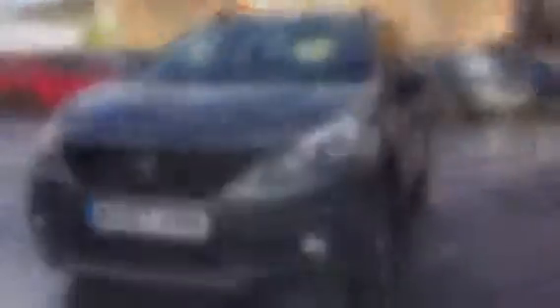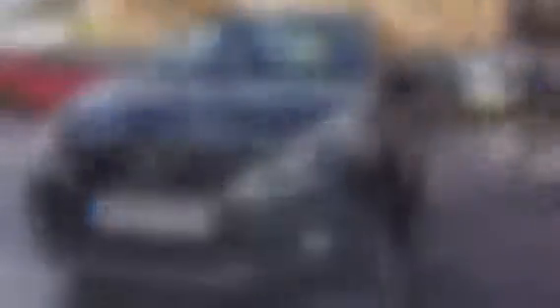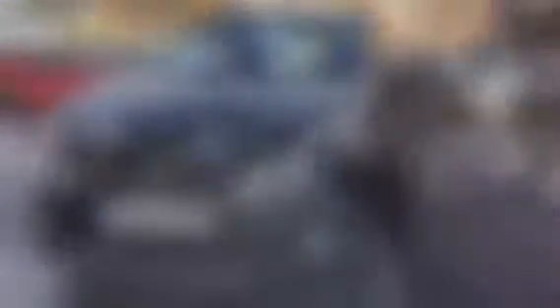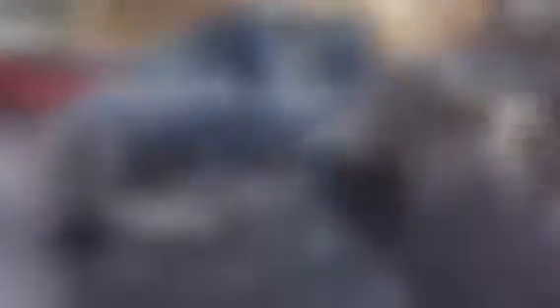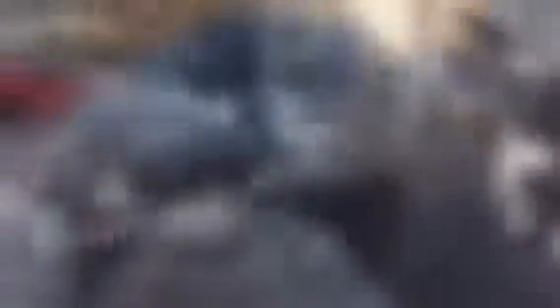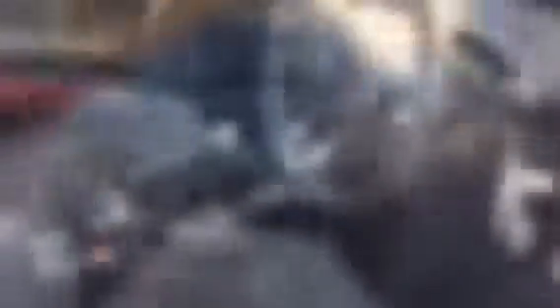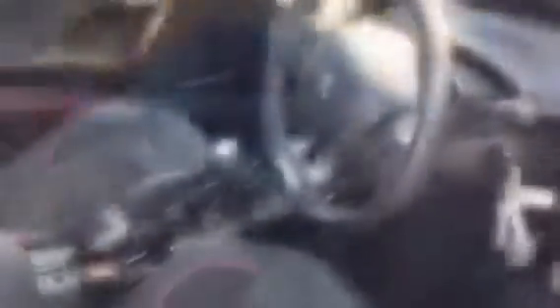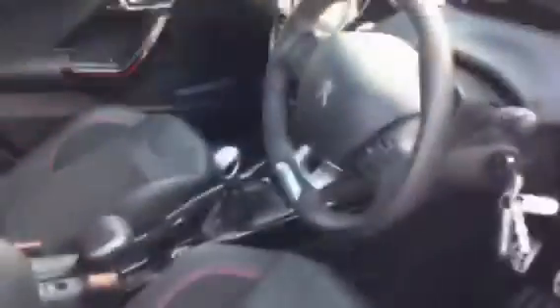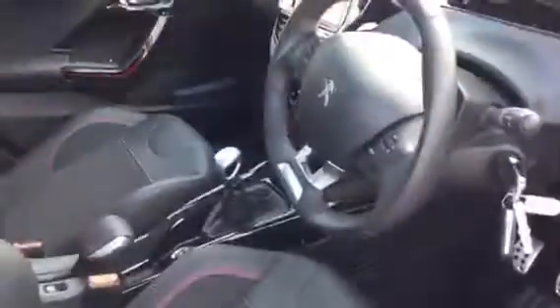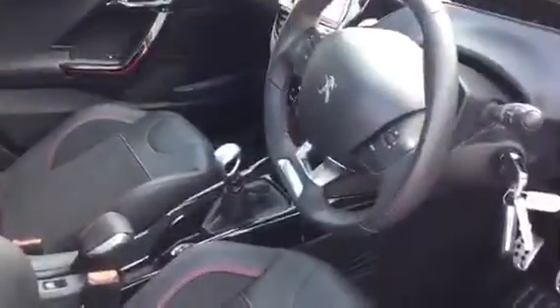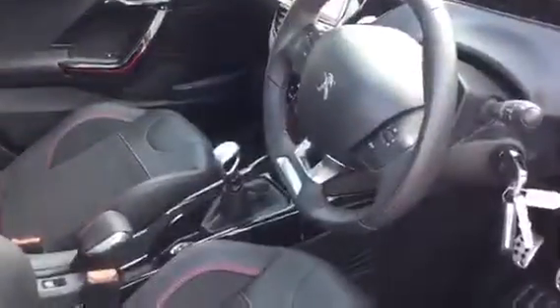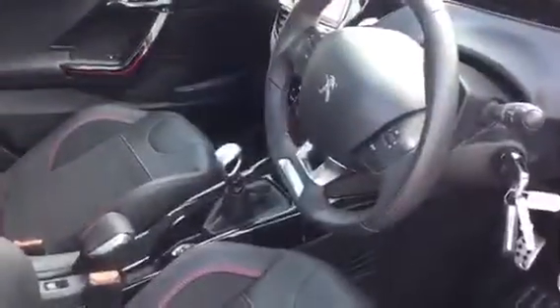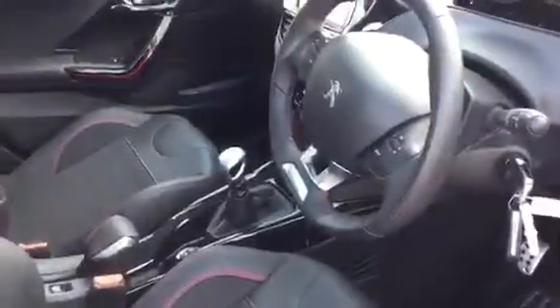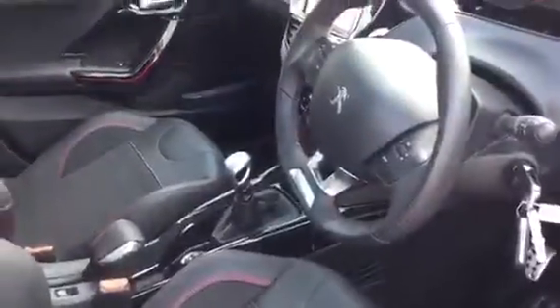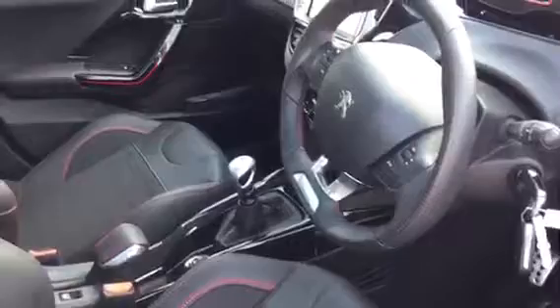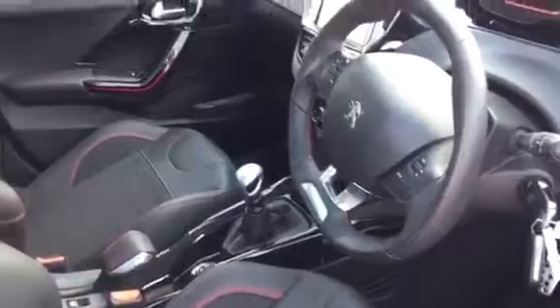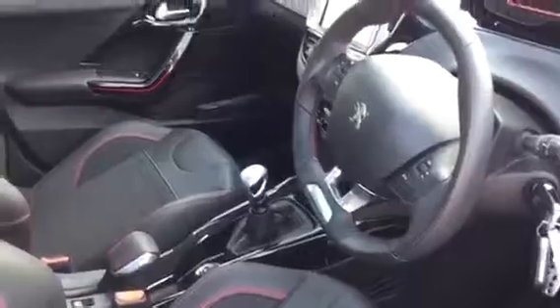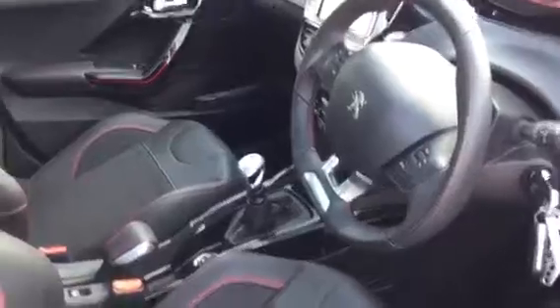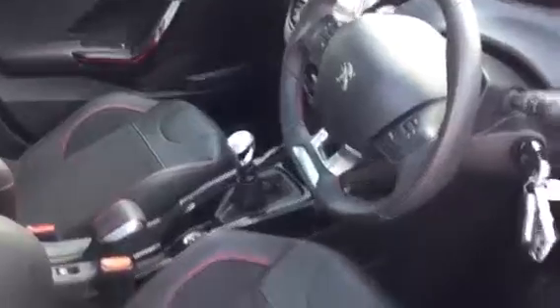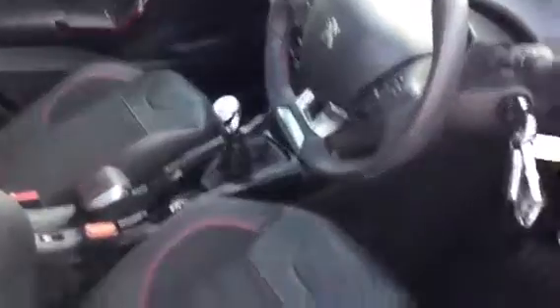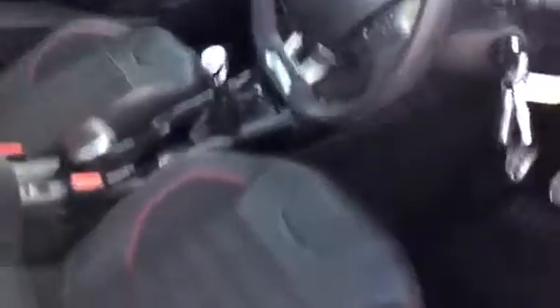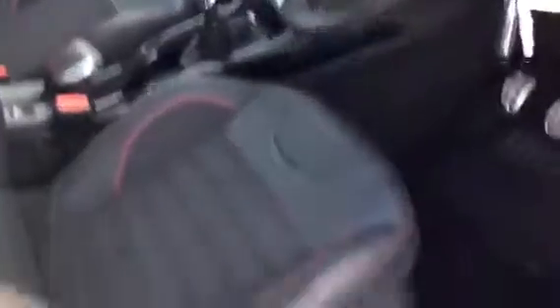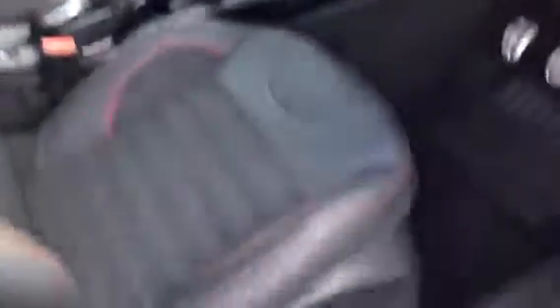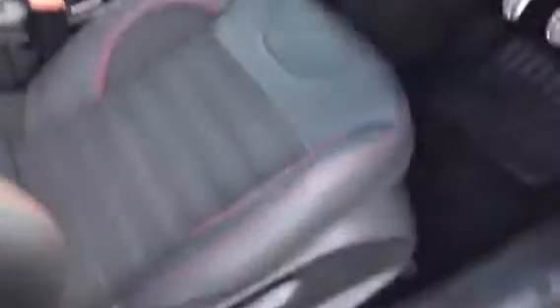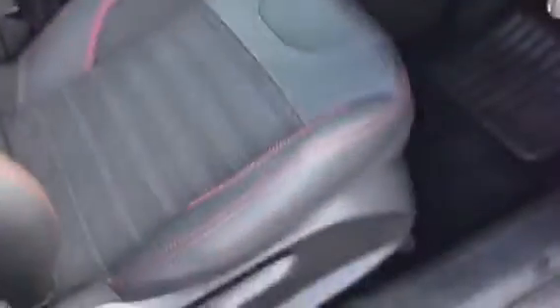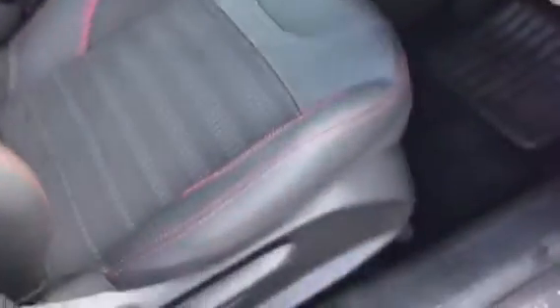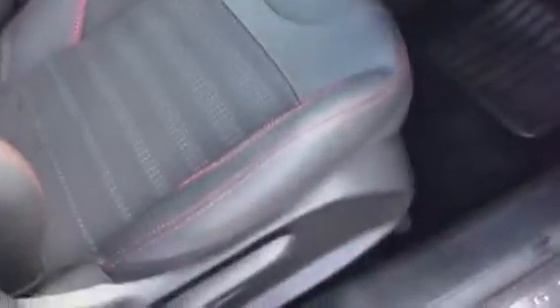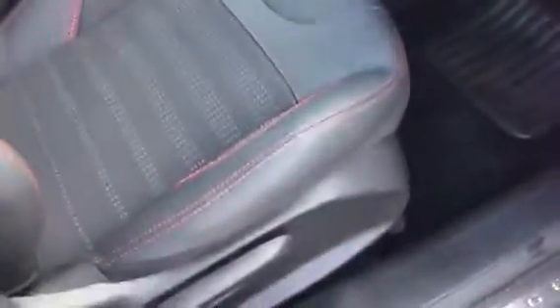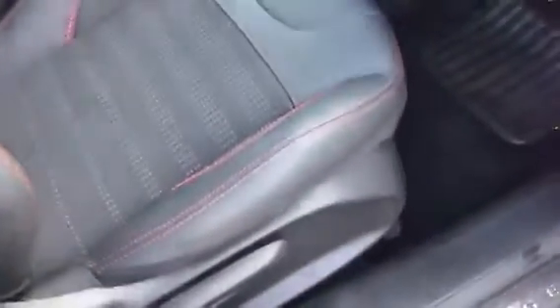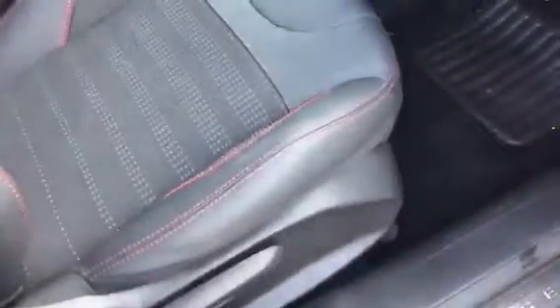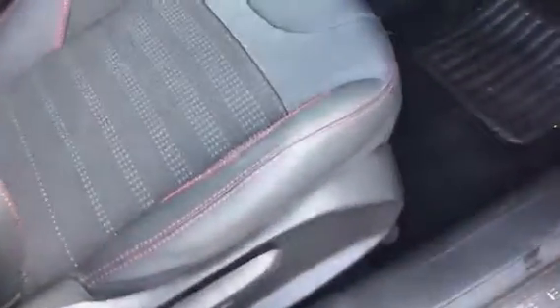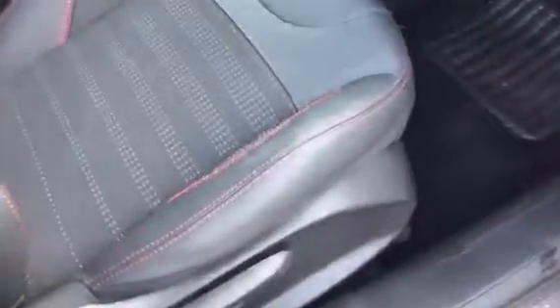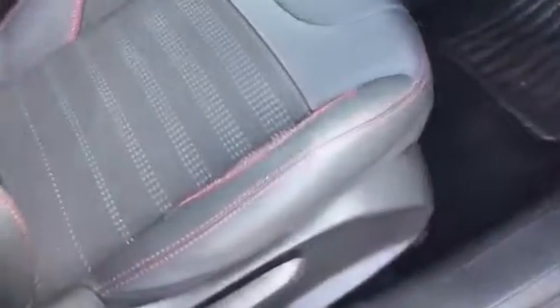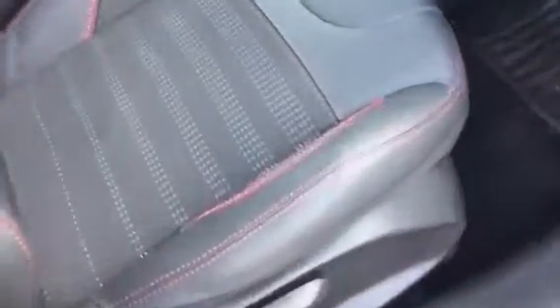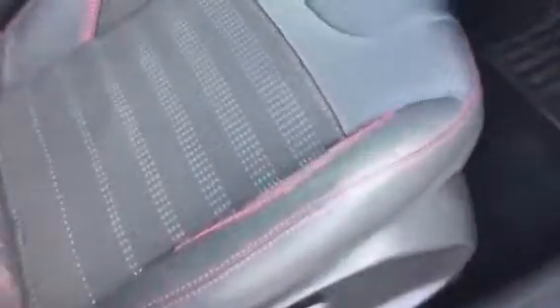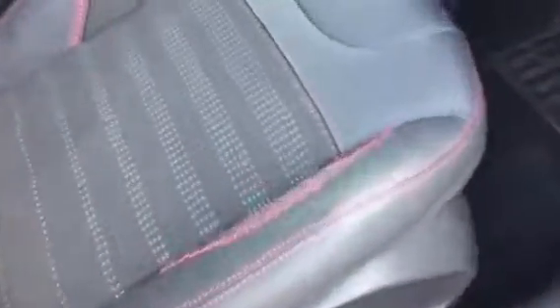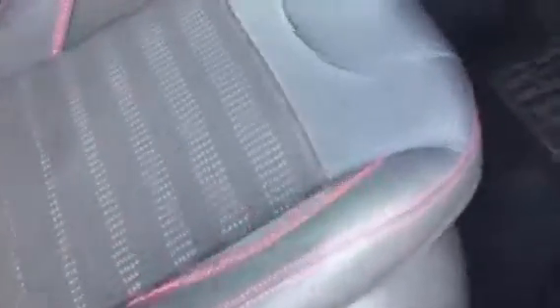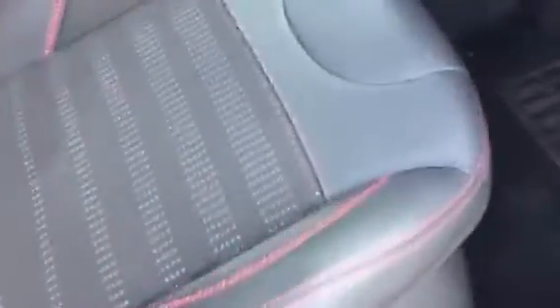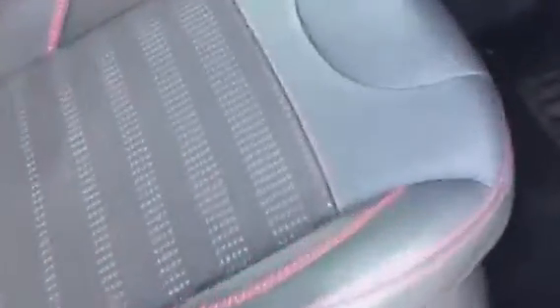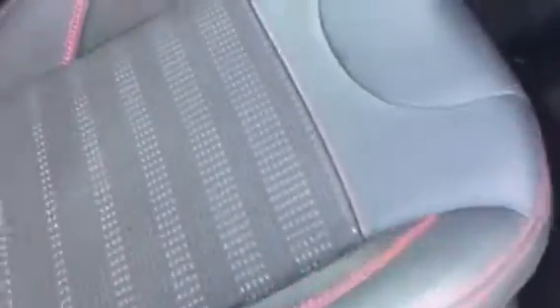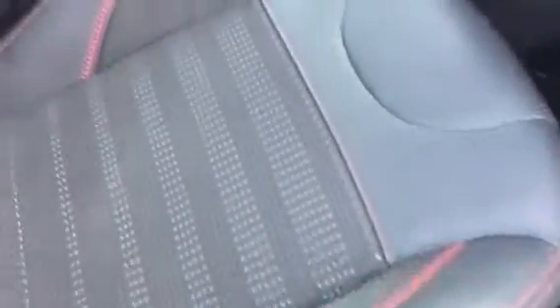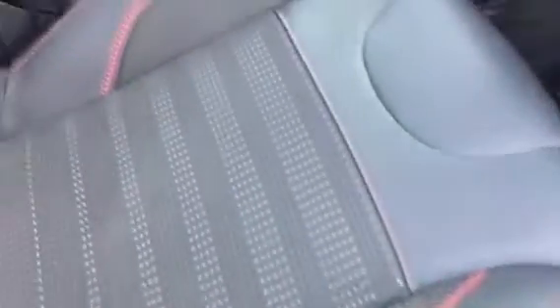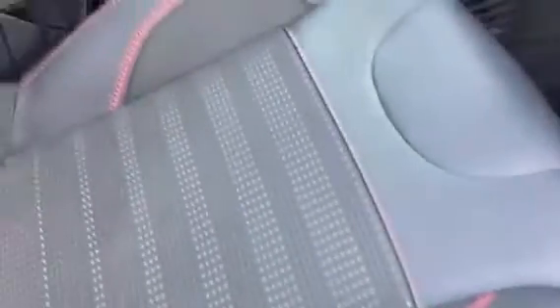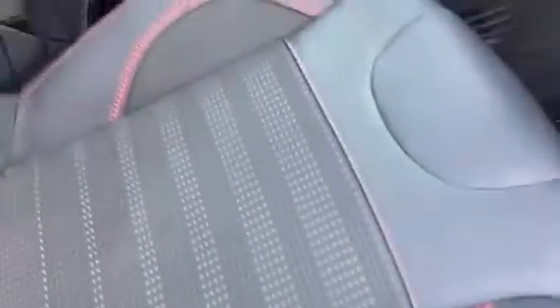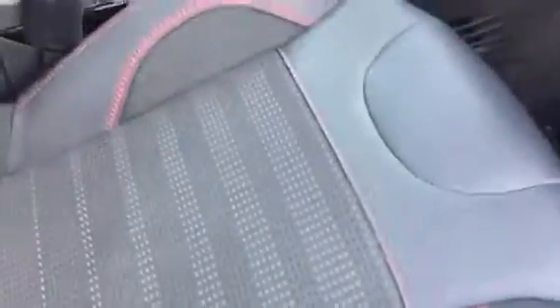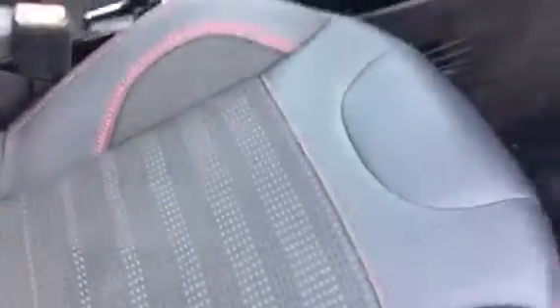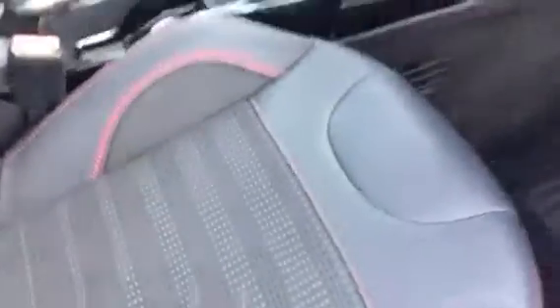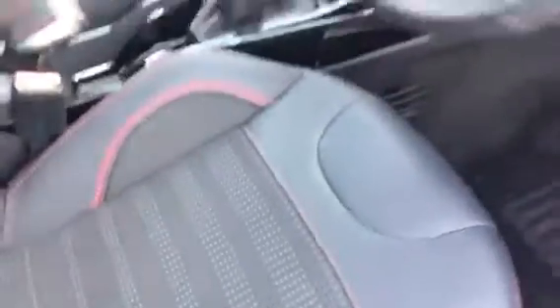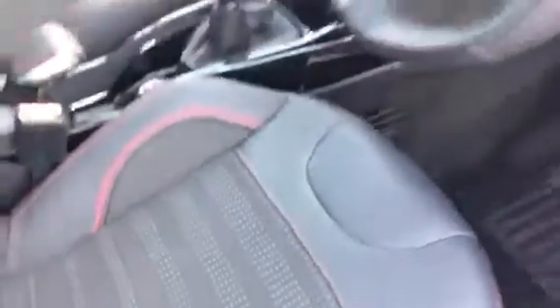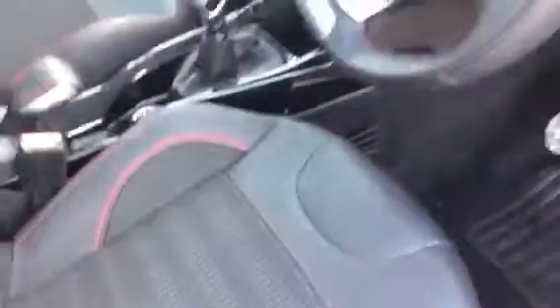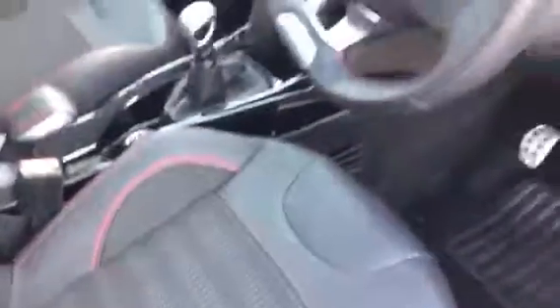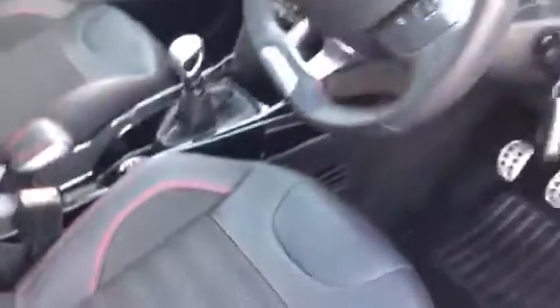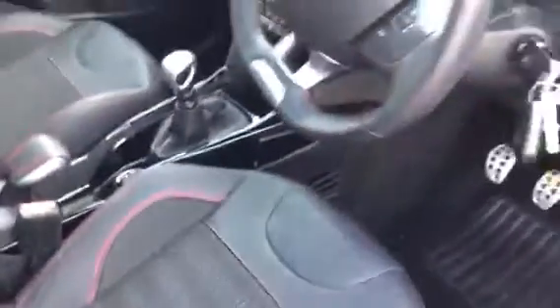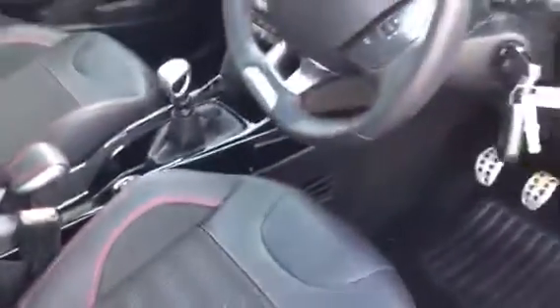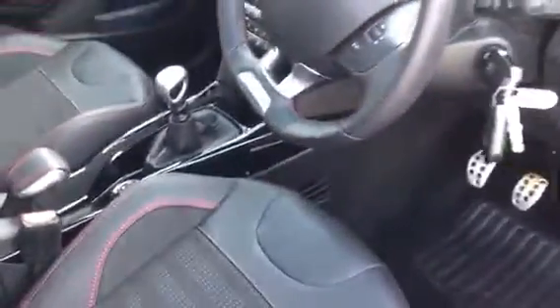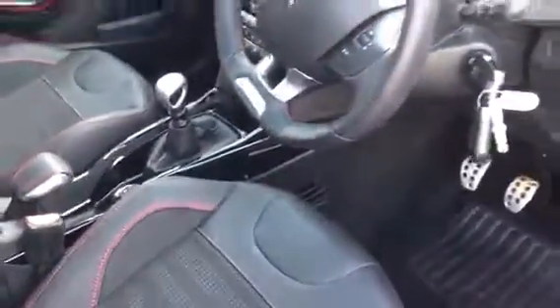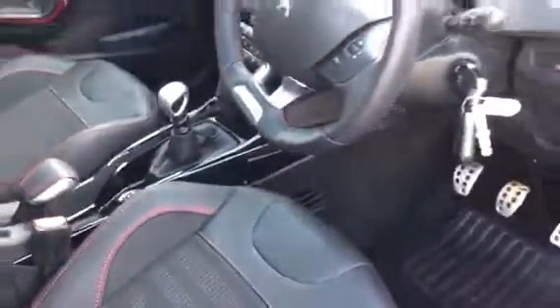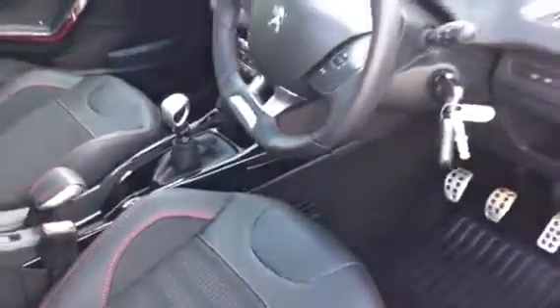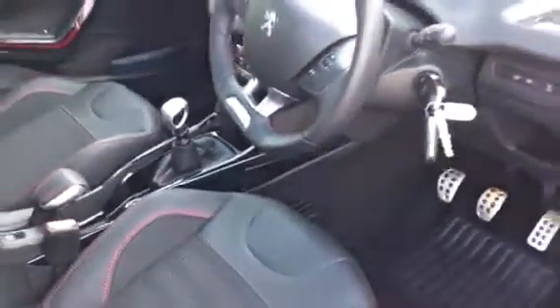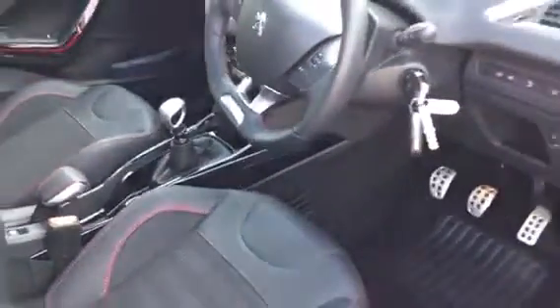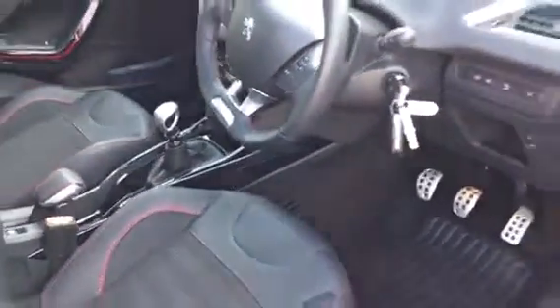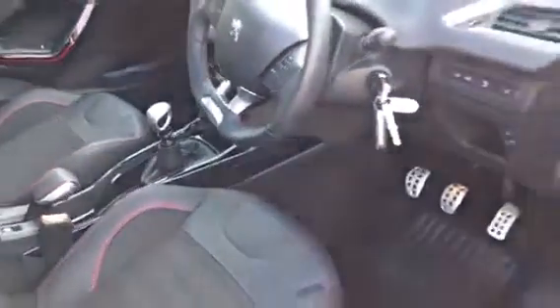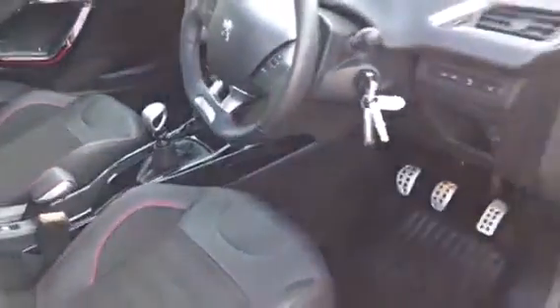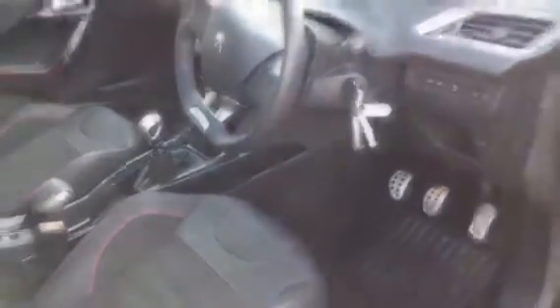I'll just quickly show you the car's interior. As you can see it comes with the Park Leather FX seats and it's in immaculate condition.